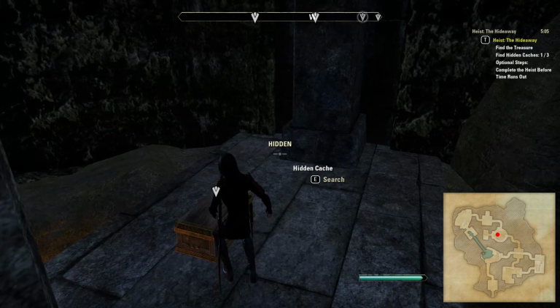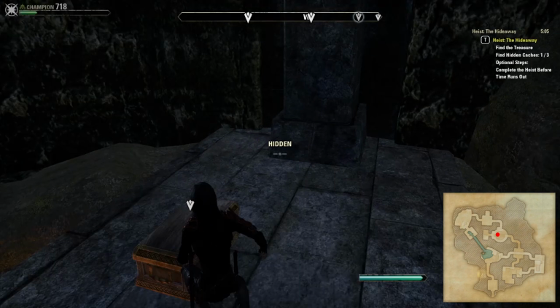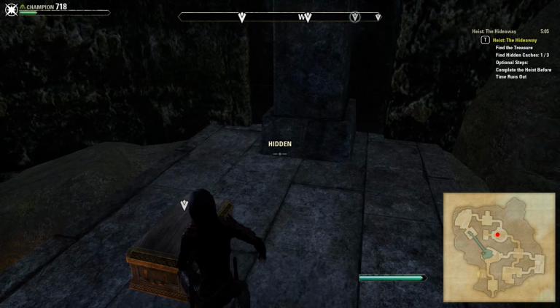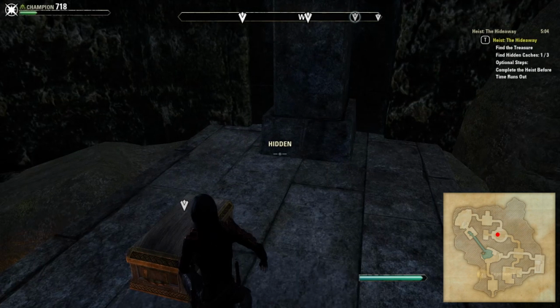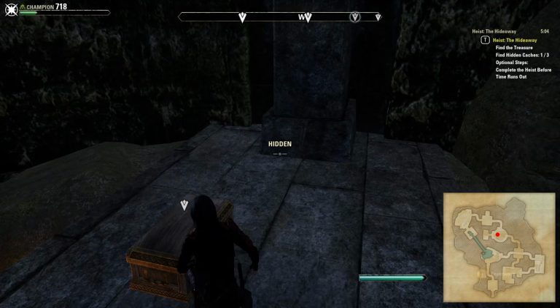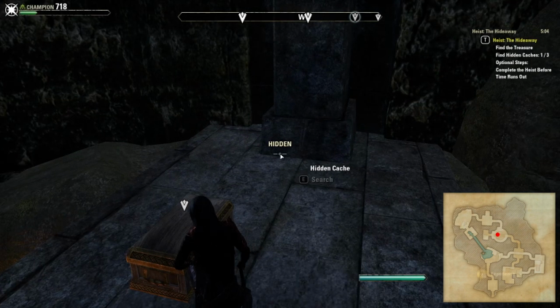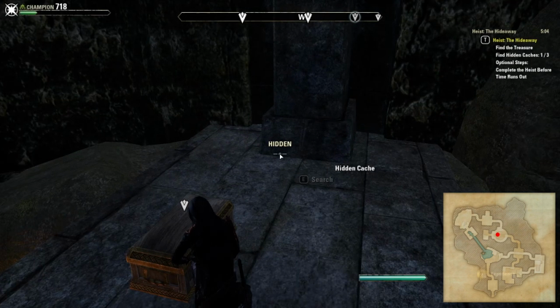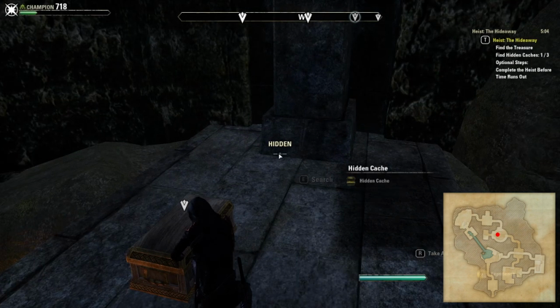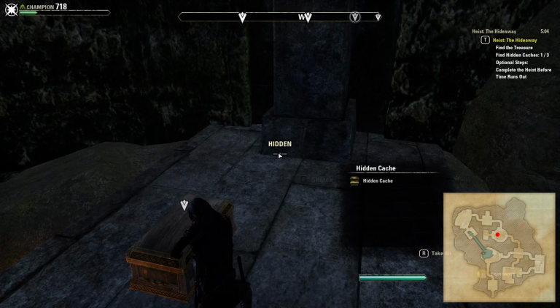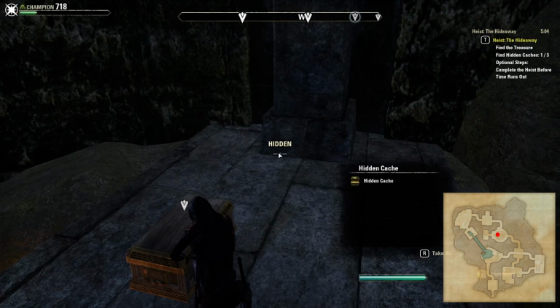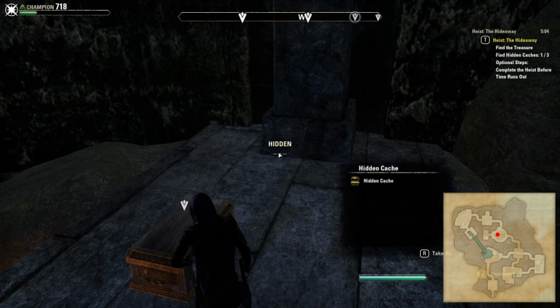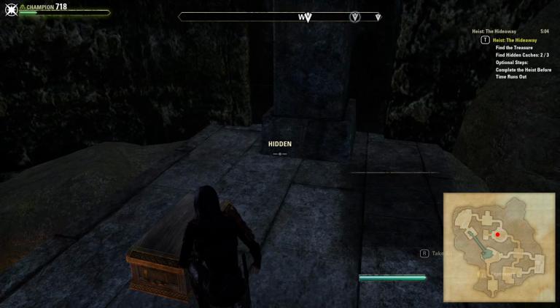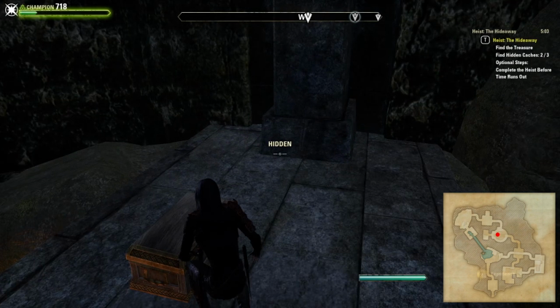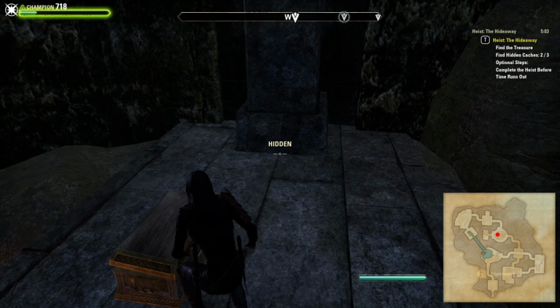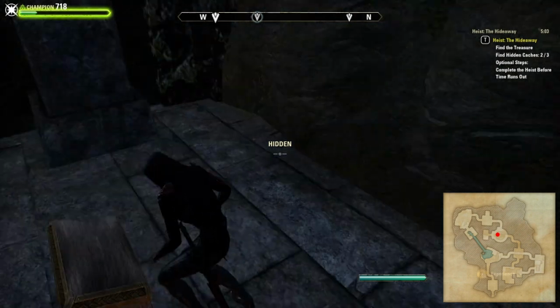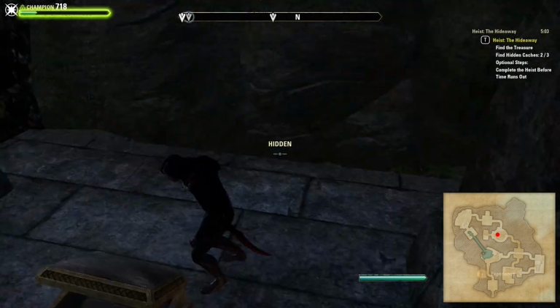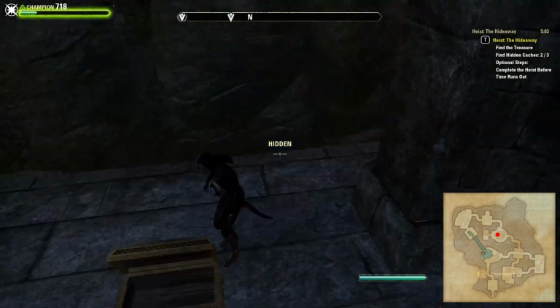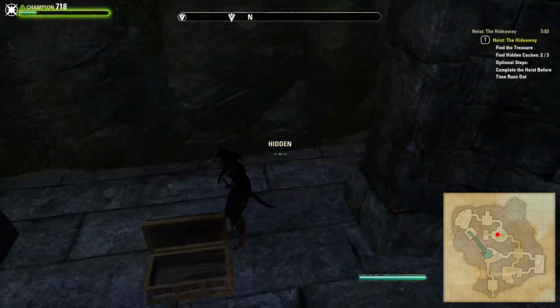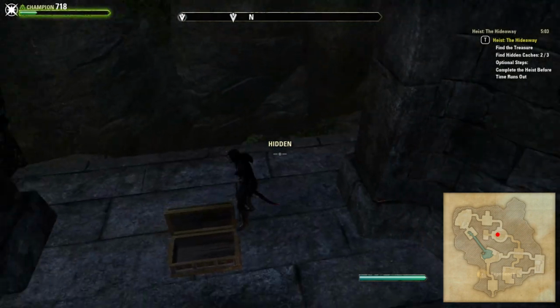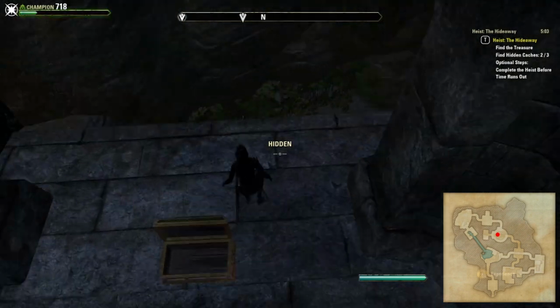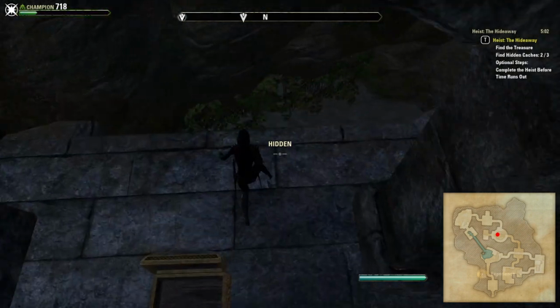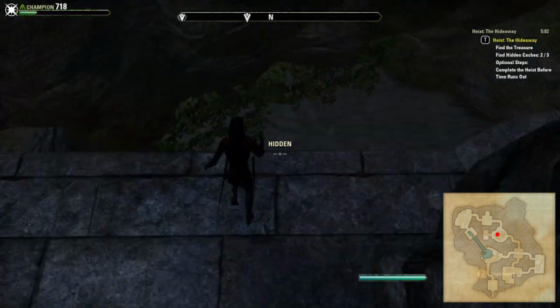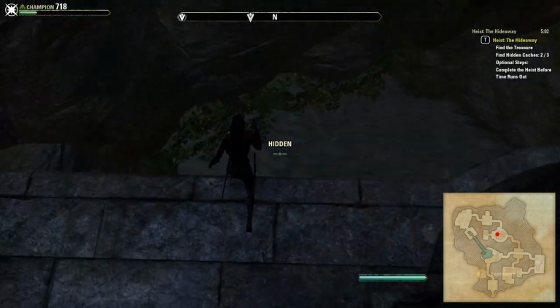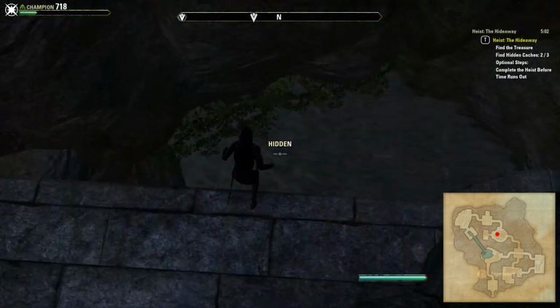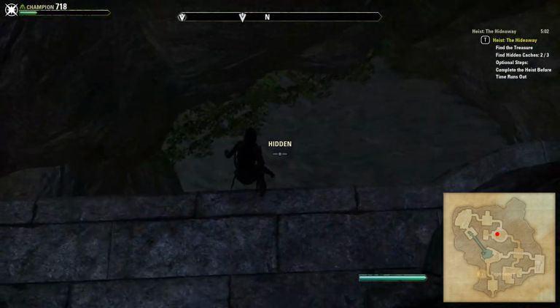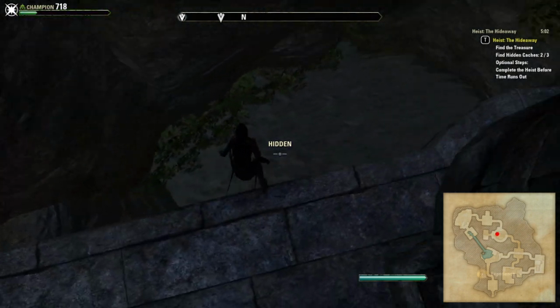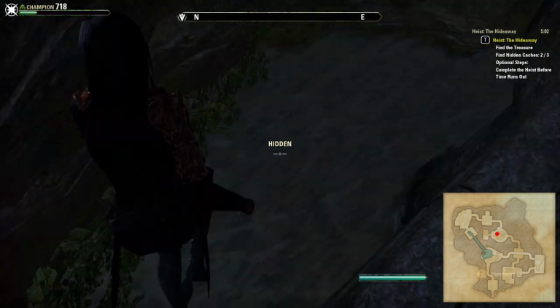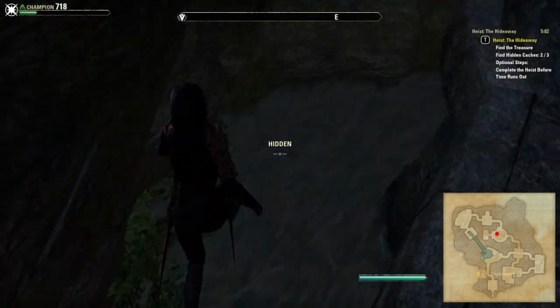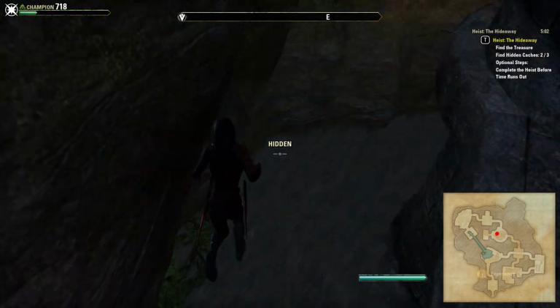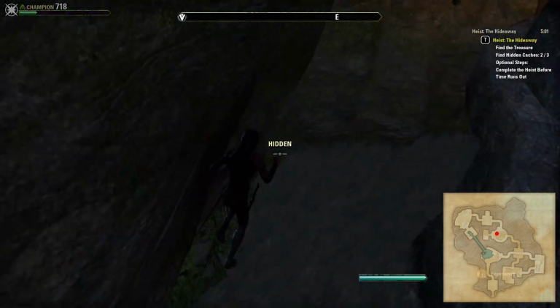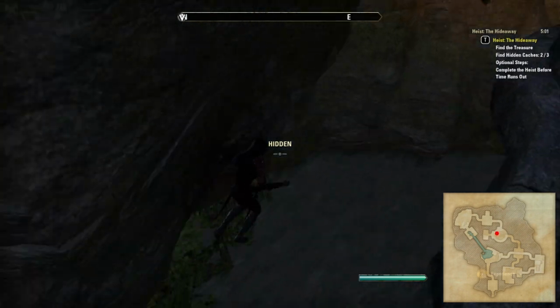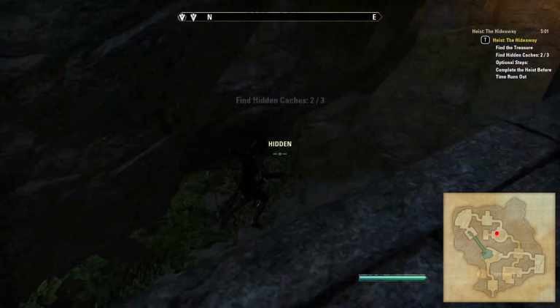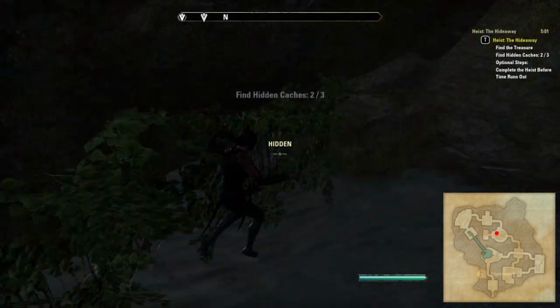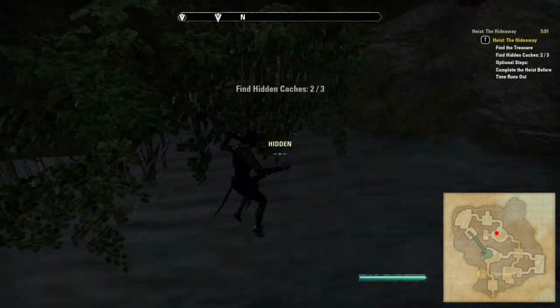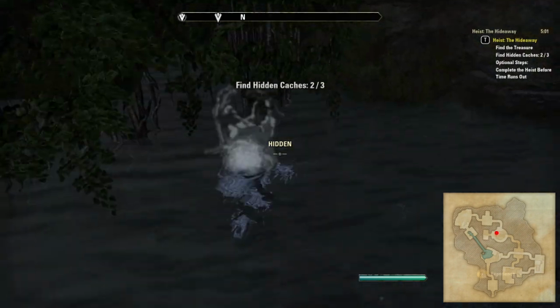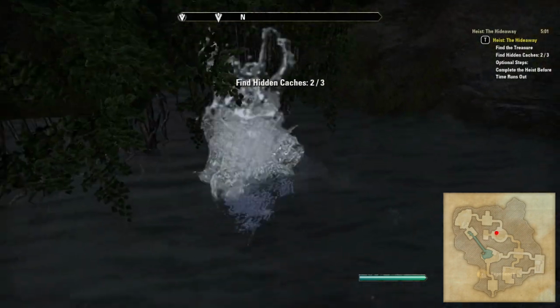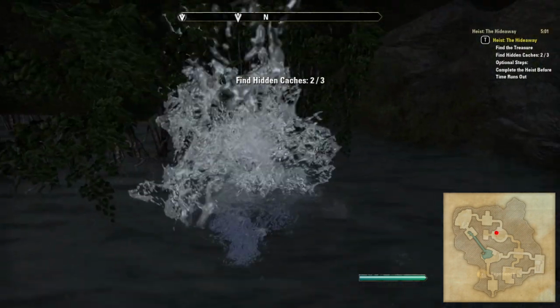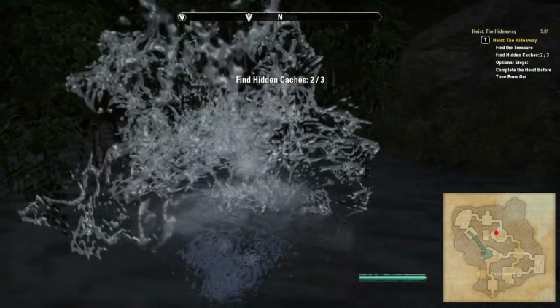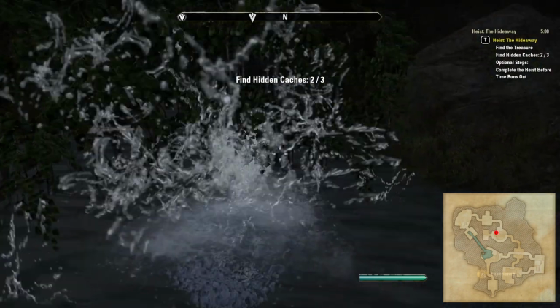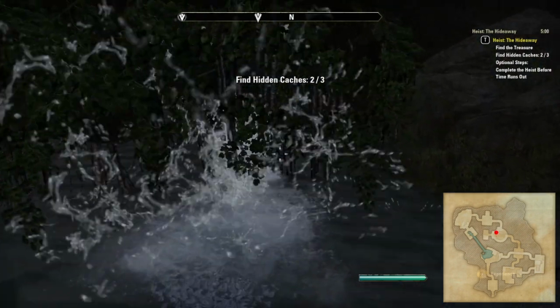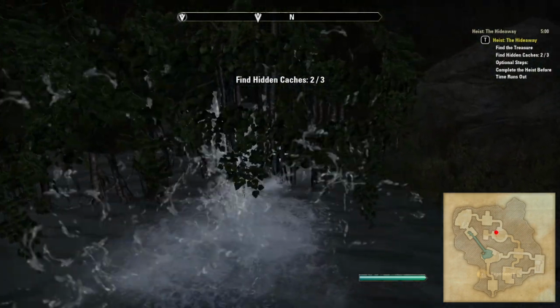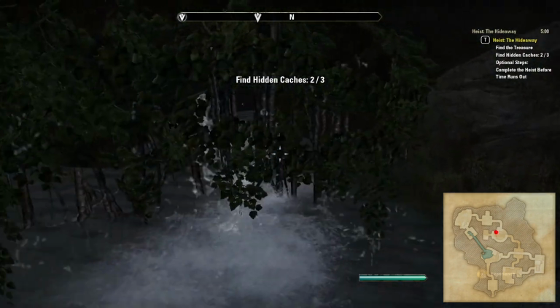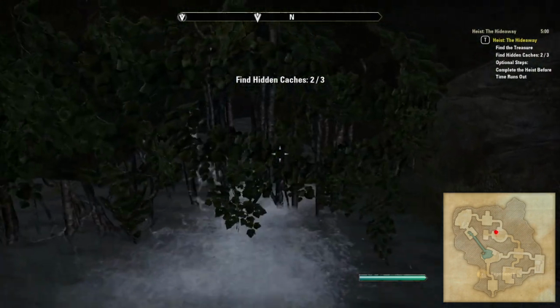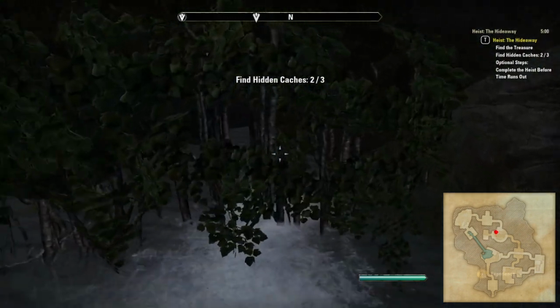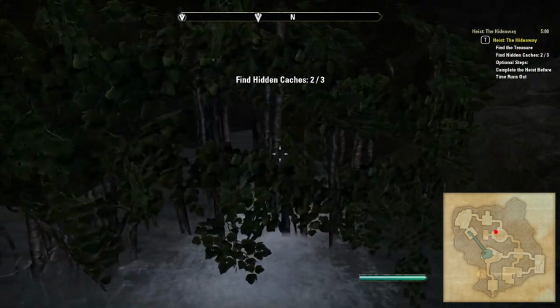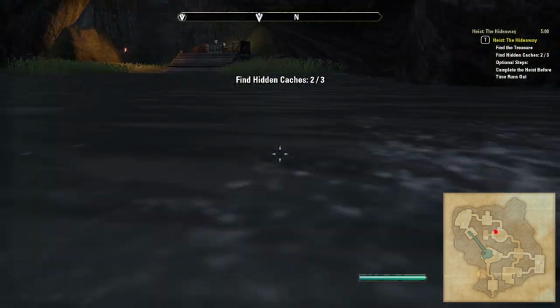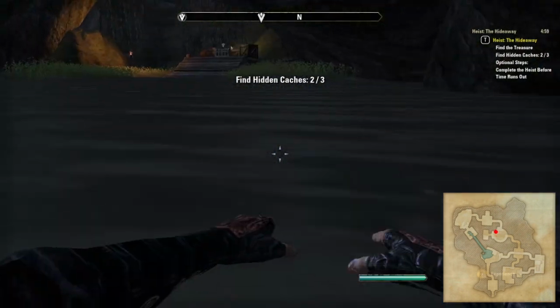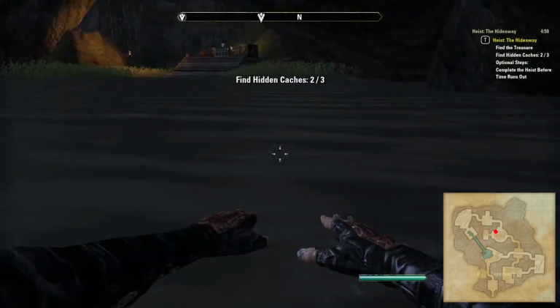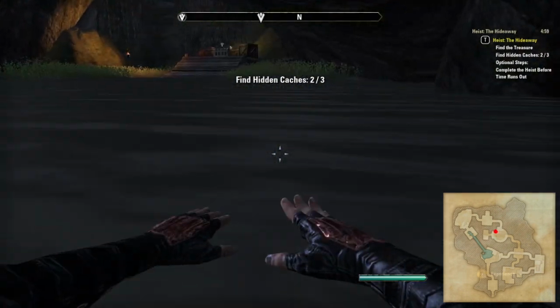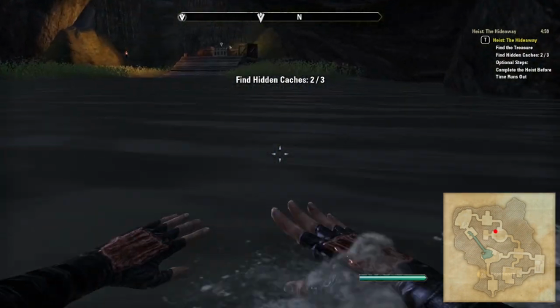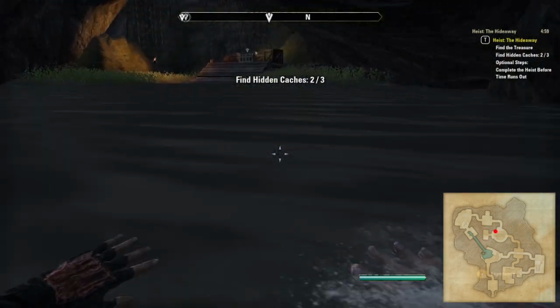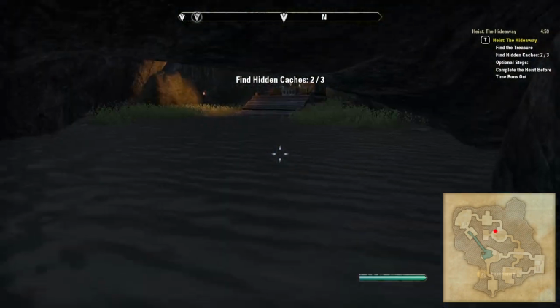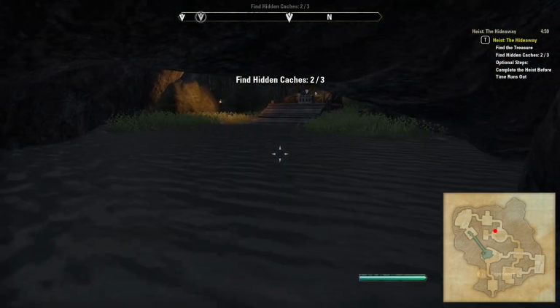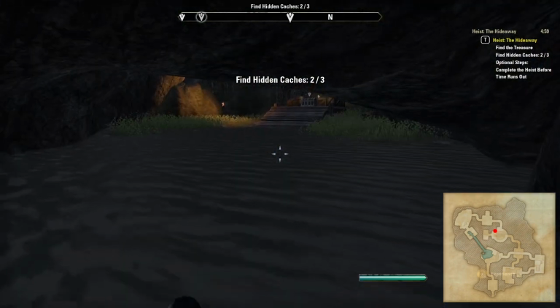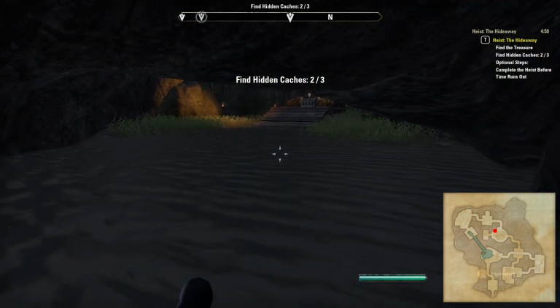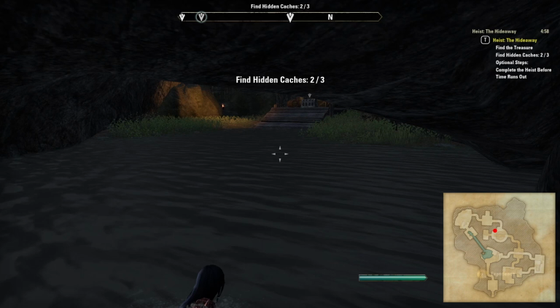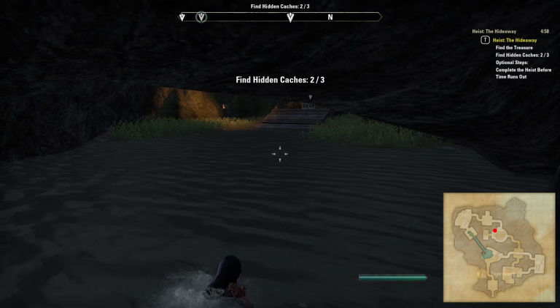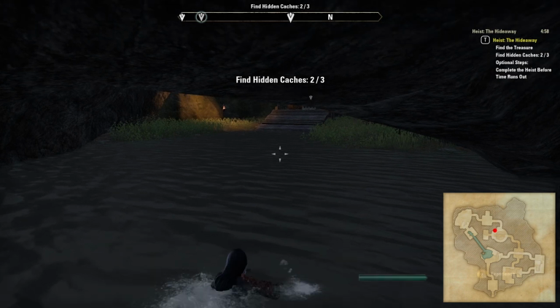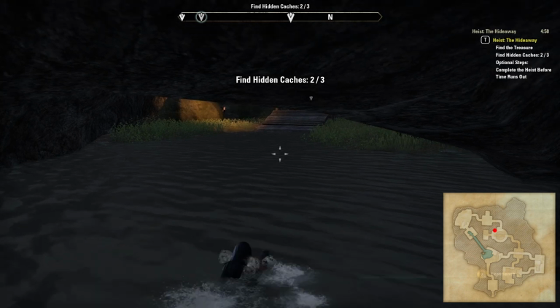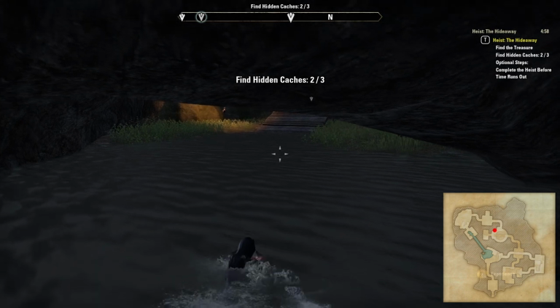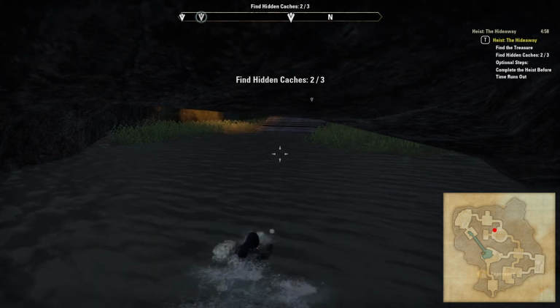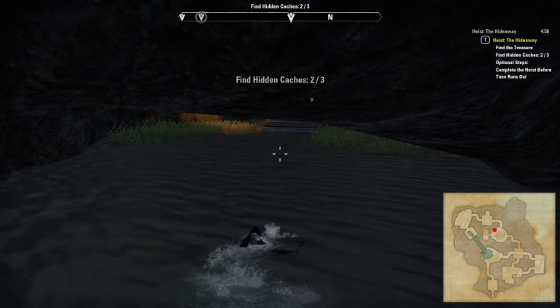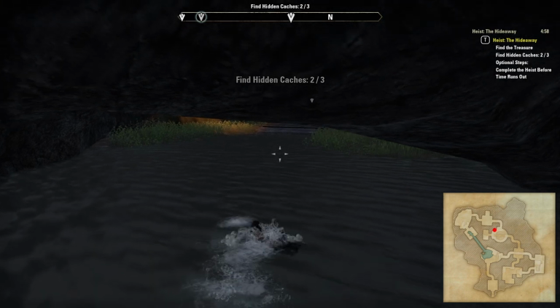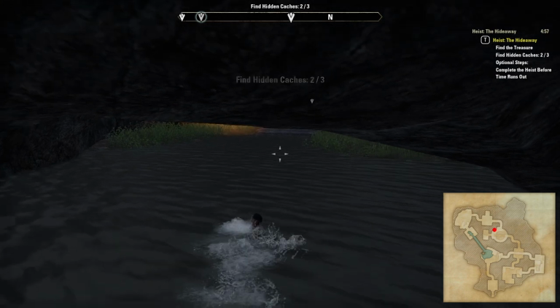There is also another possible location for a hidden cache that can be found by jumping into the water. In the northwest side of the wall there is a tunnel that leads through to the heist's only hidden room.